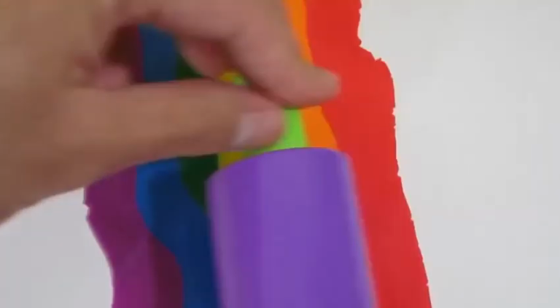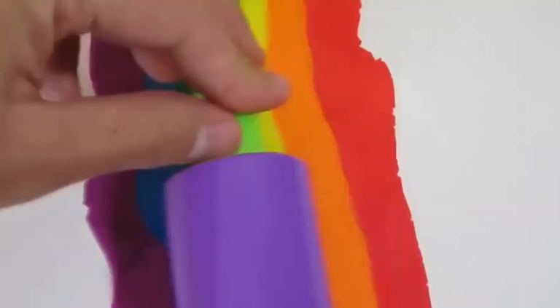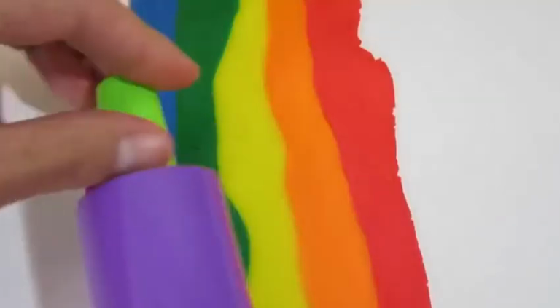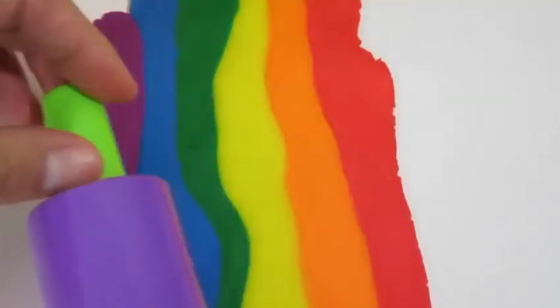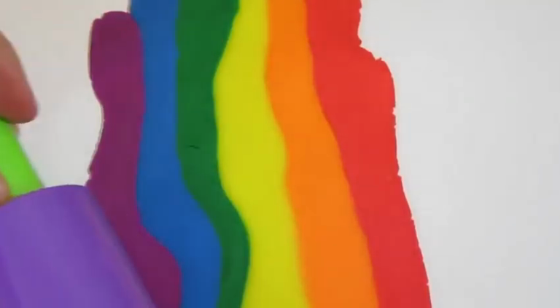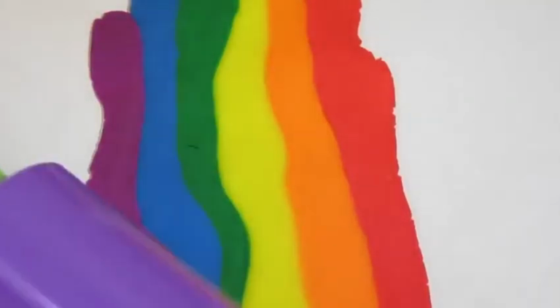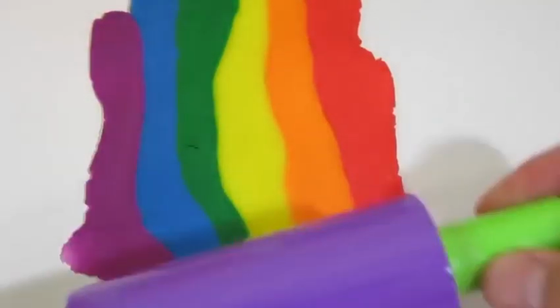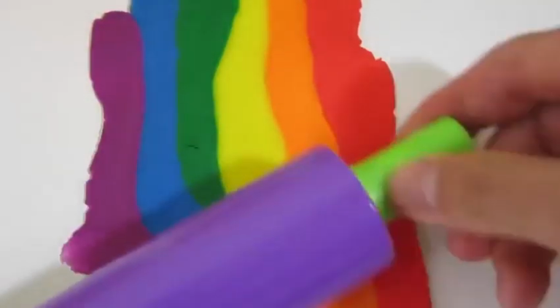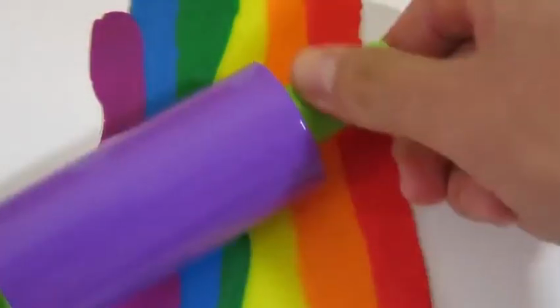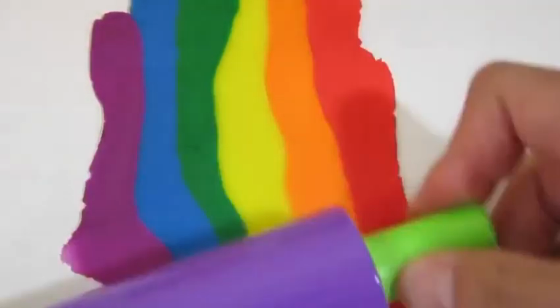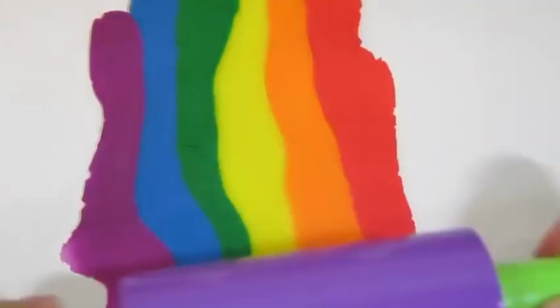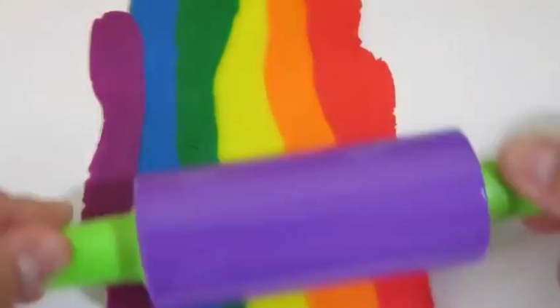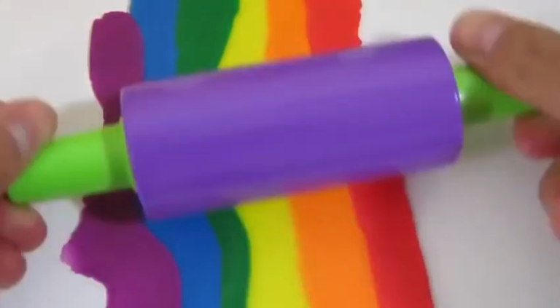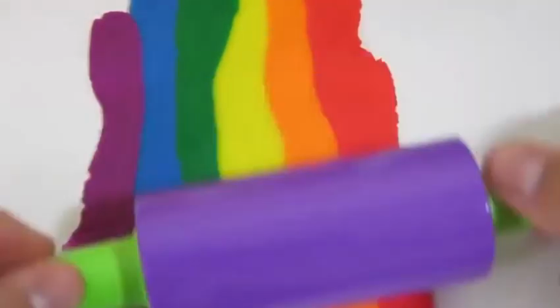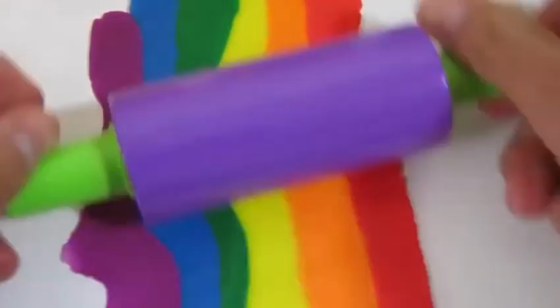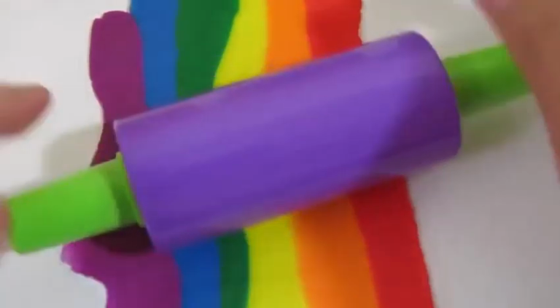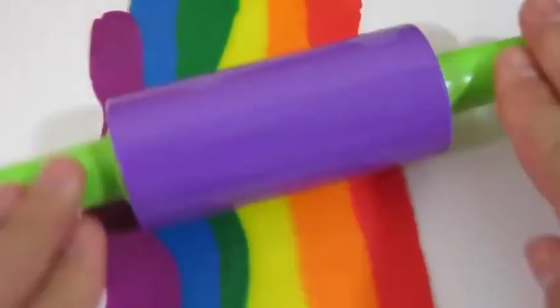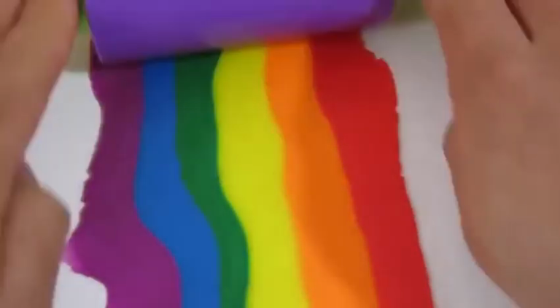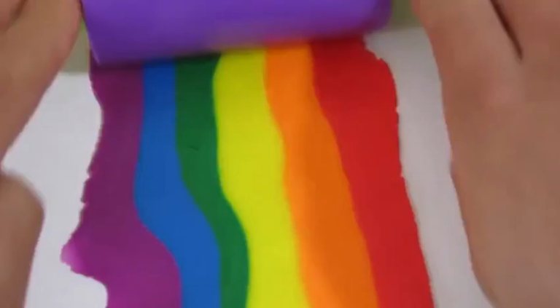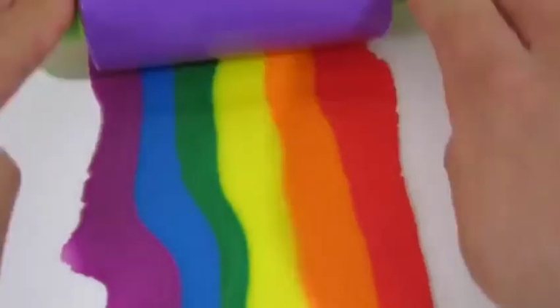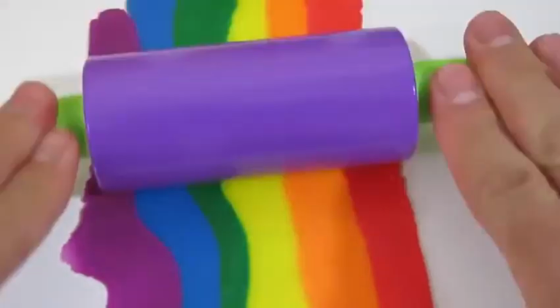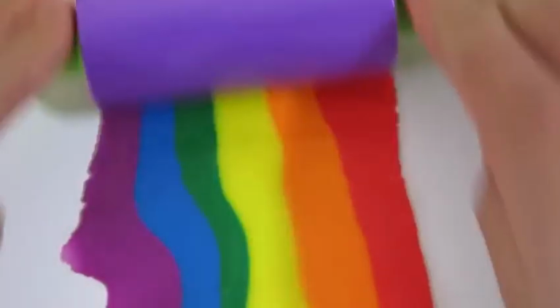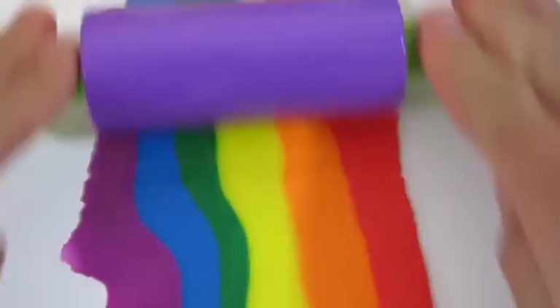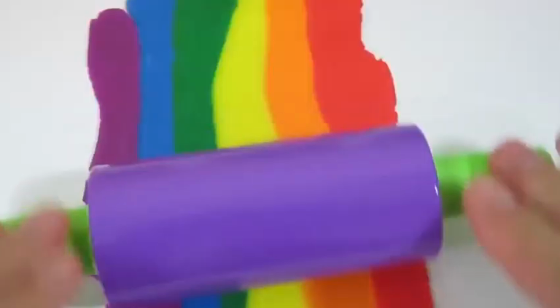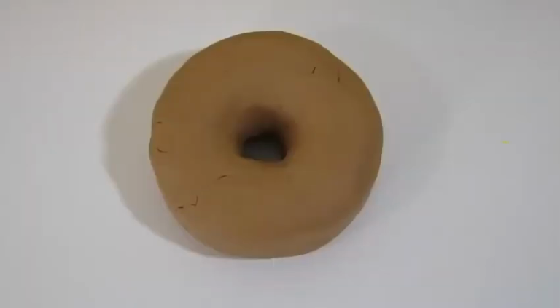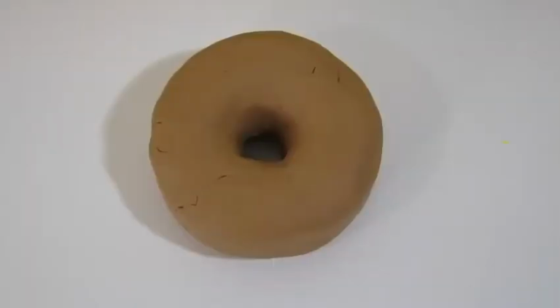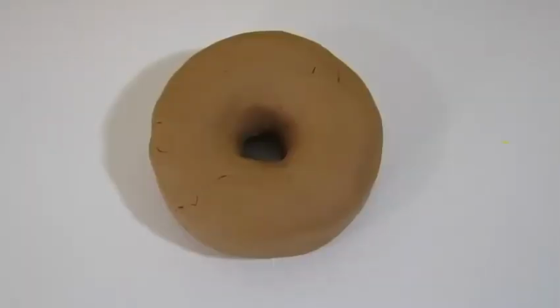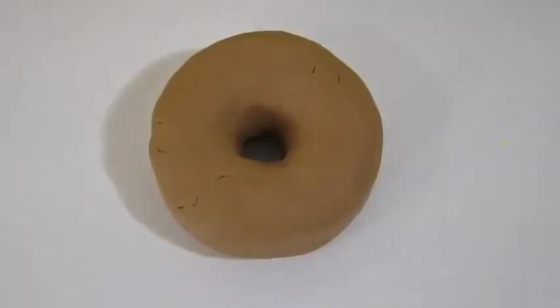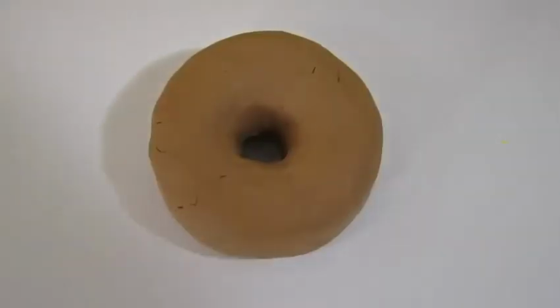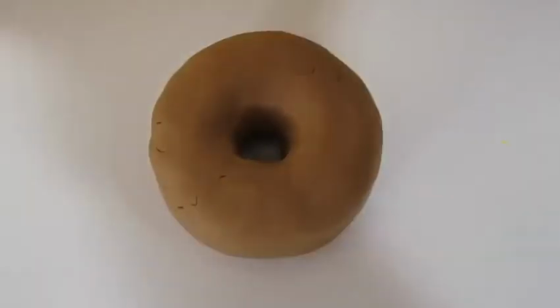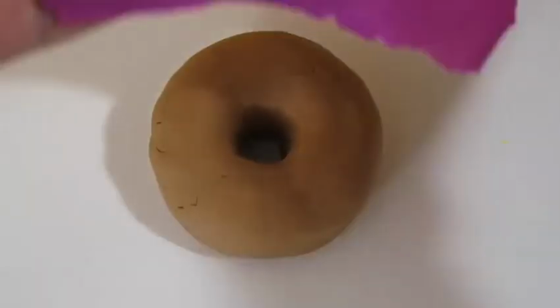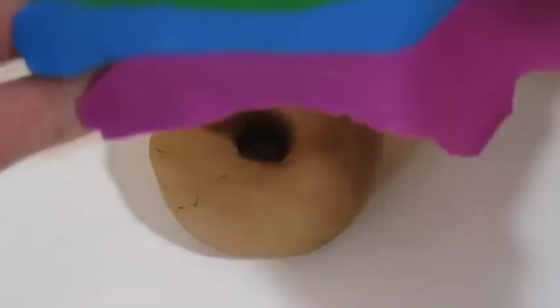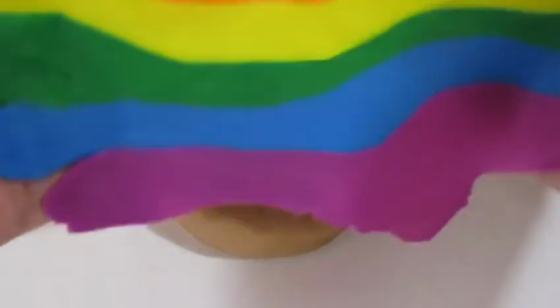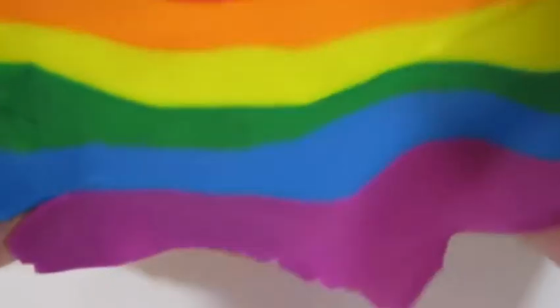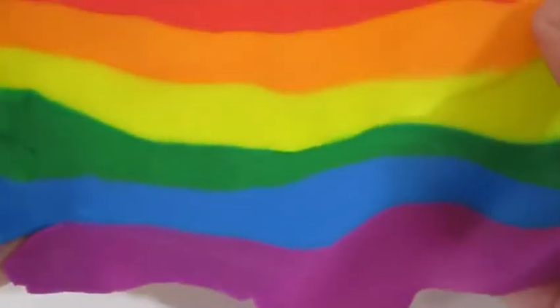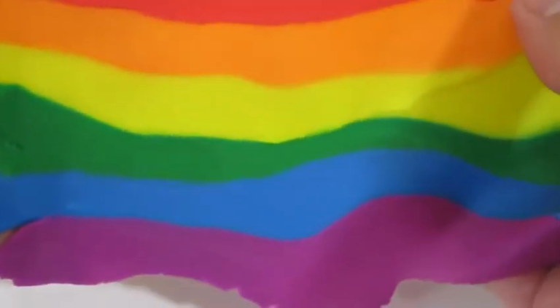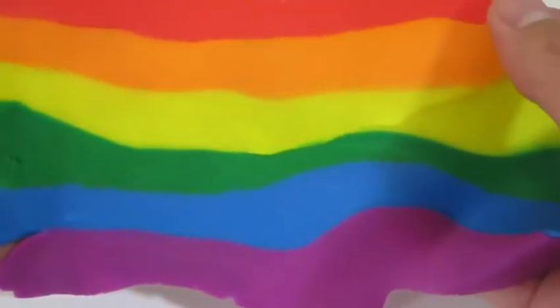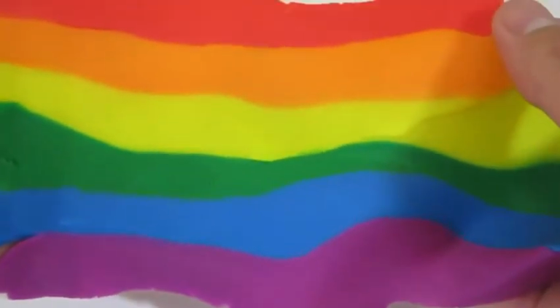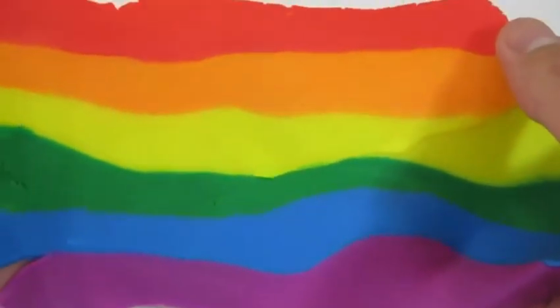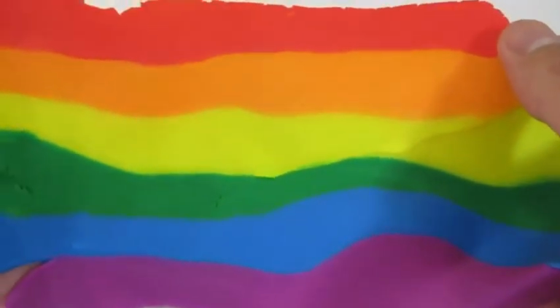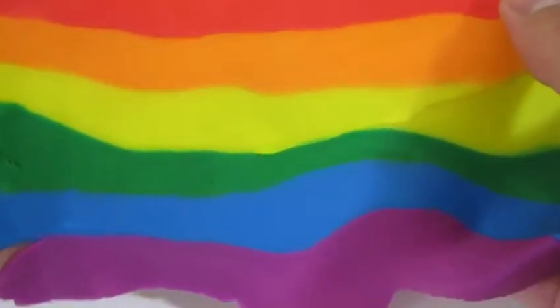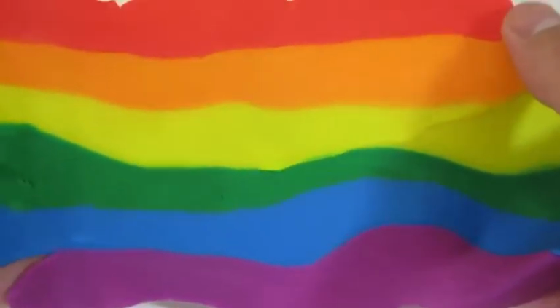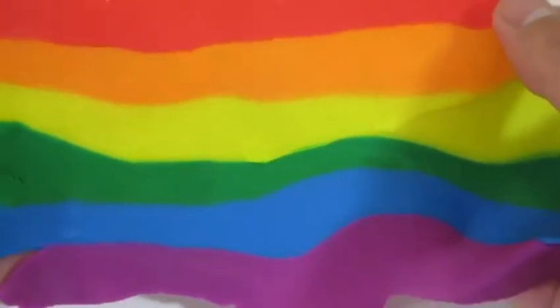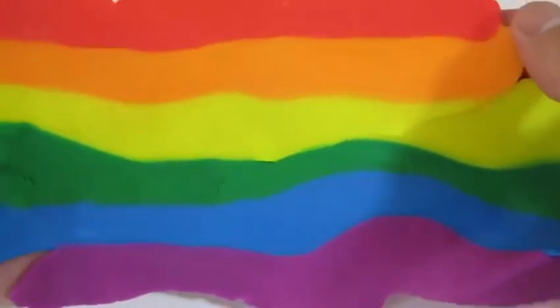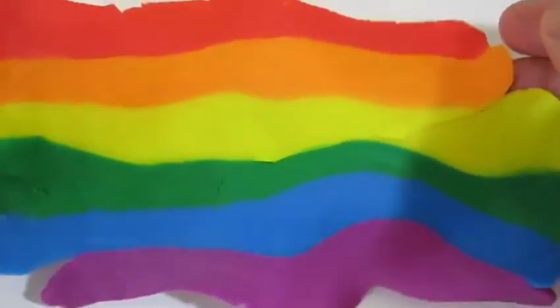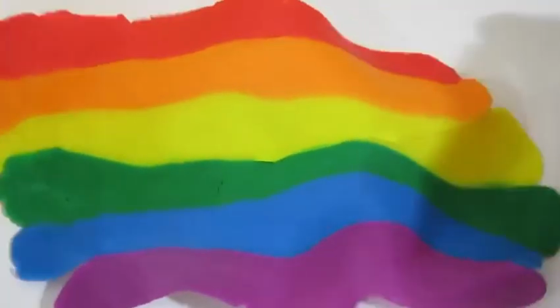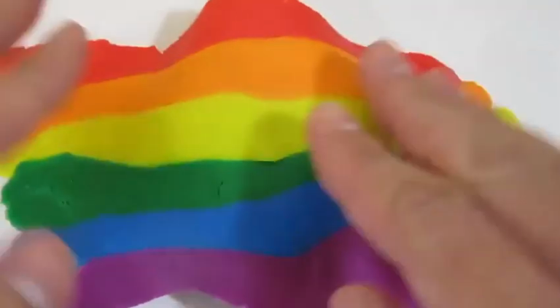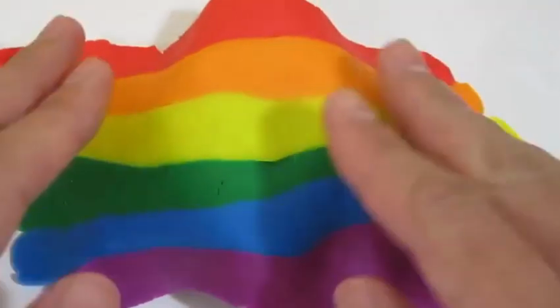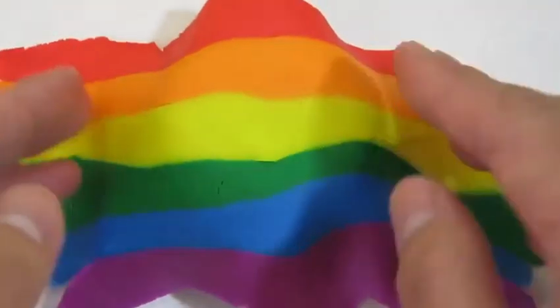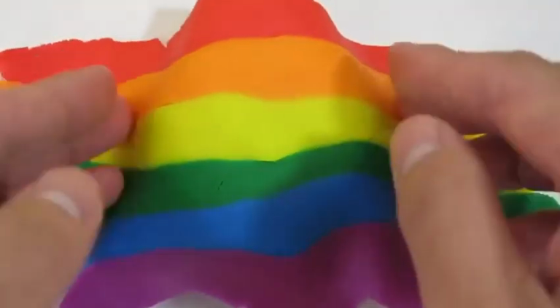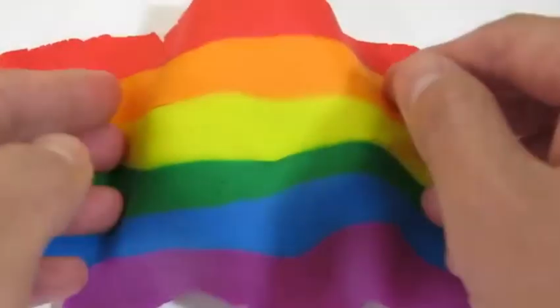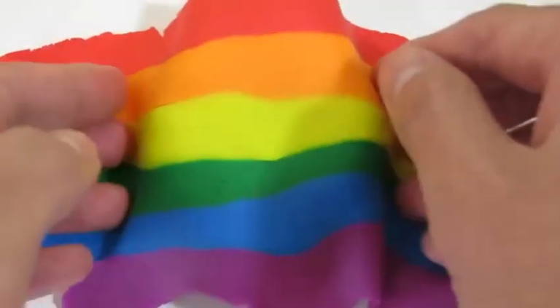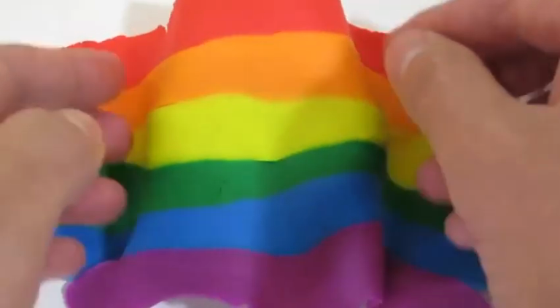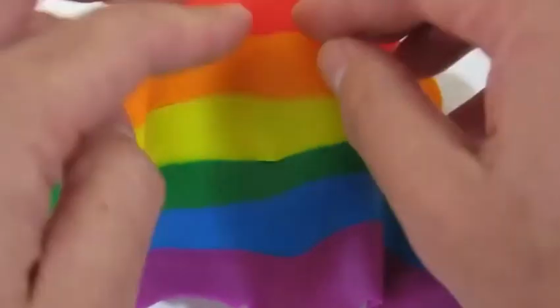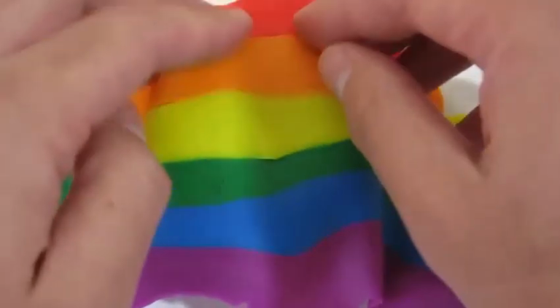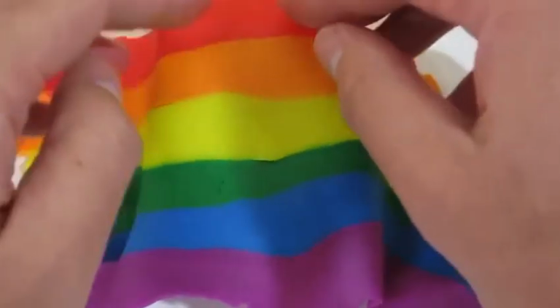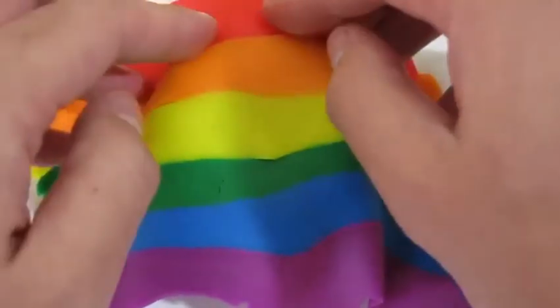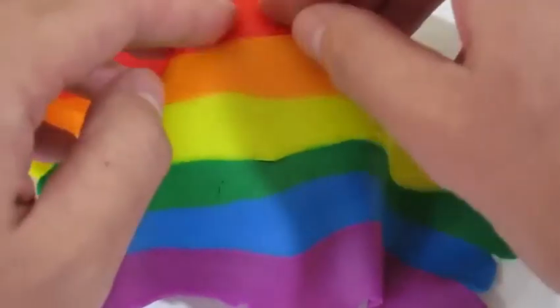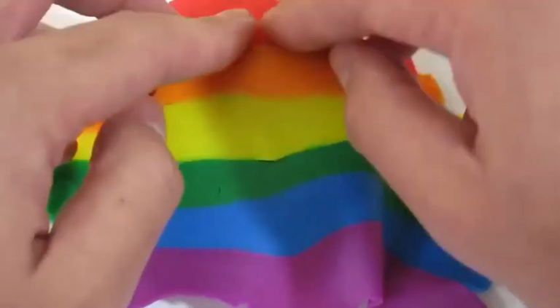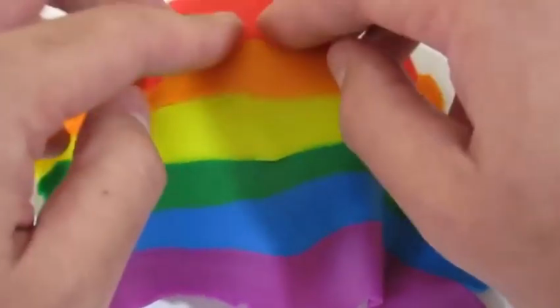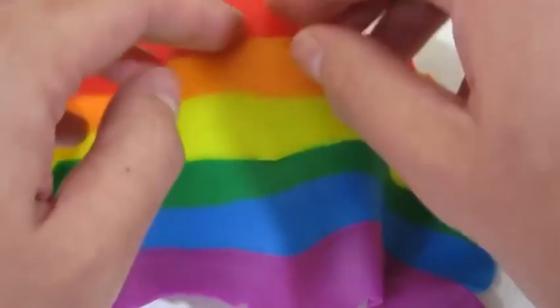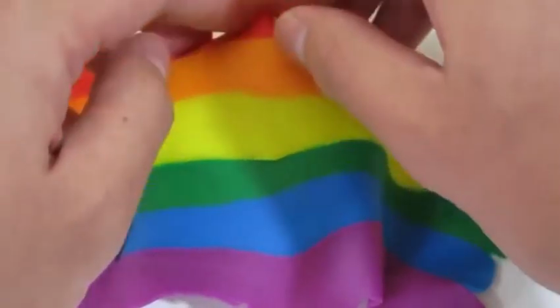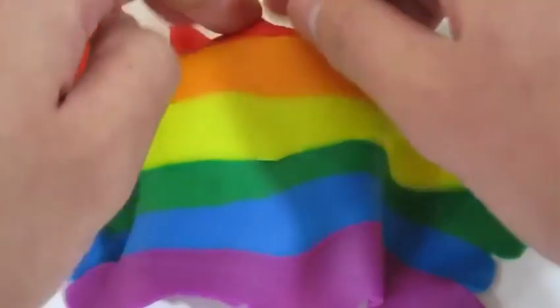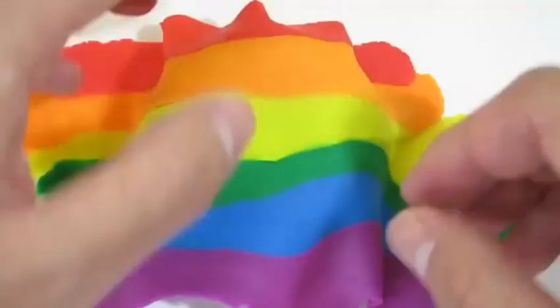Once you've rolled it out like this, place your rainbow on top of the donut.